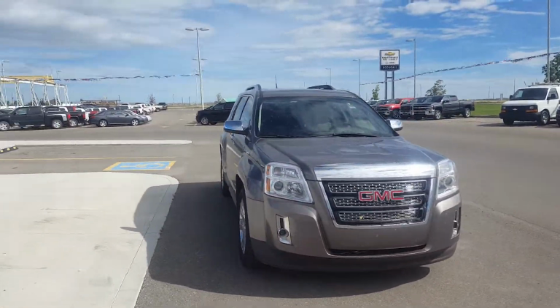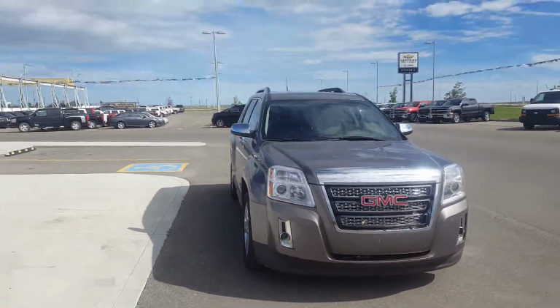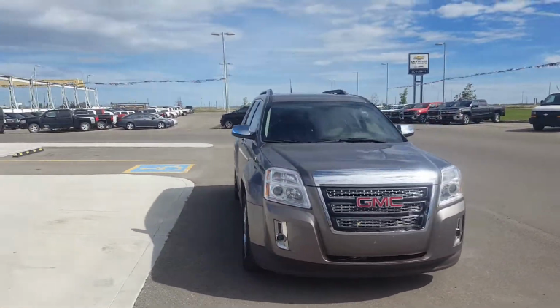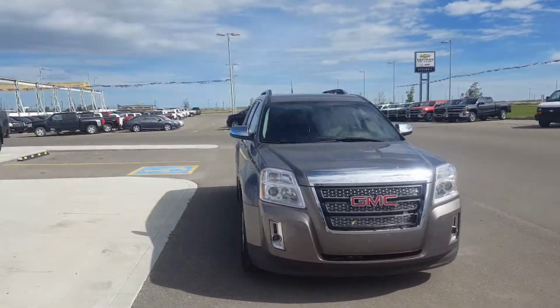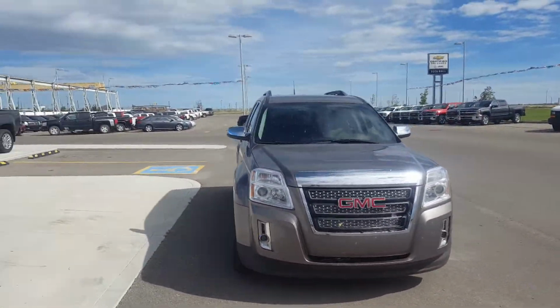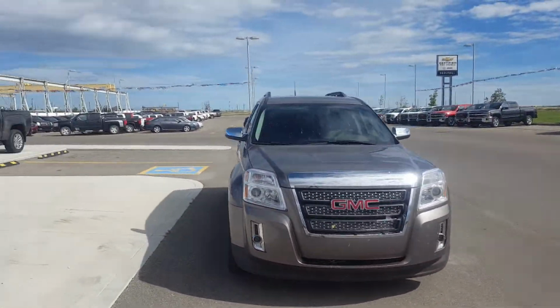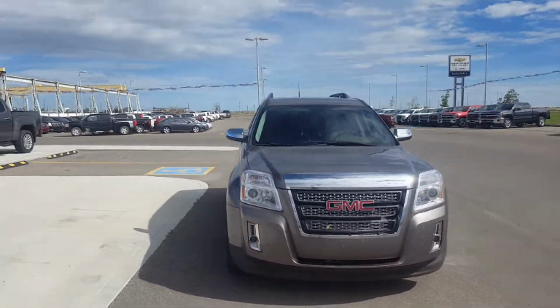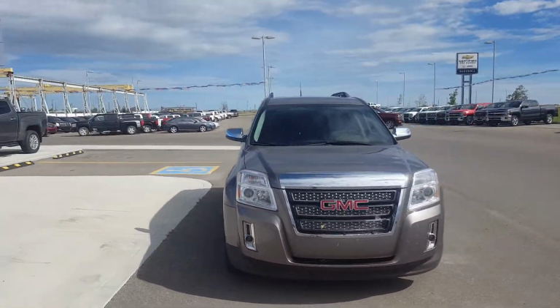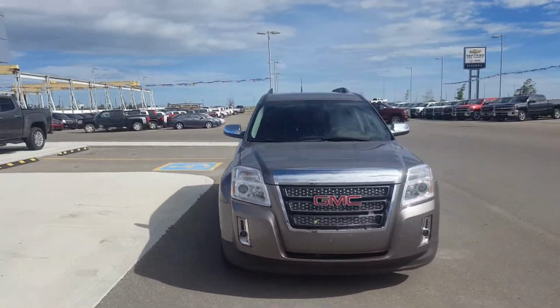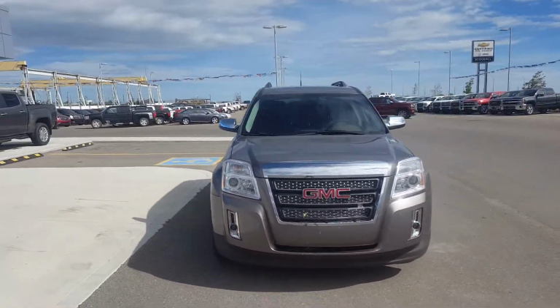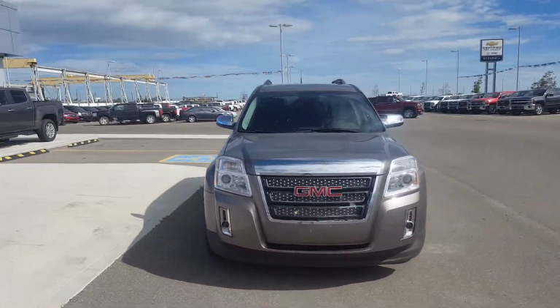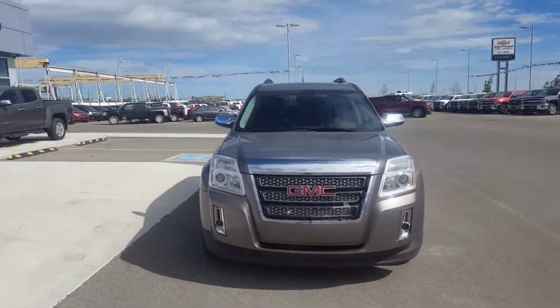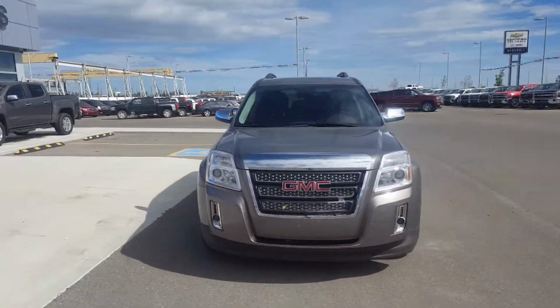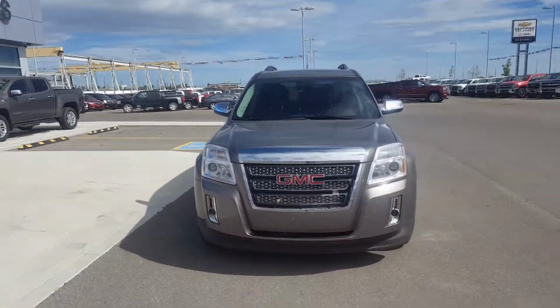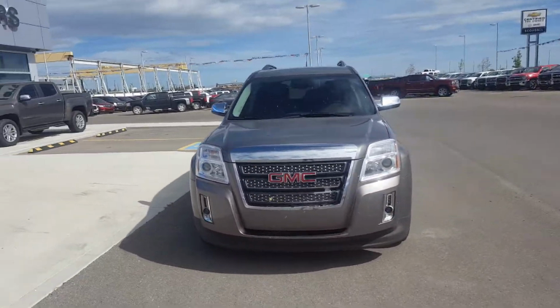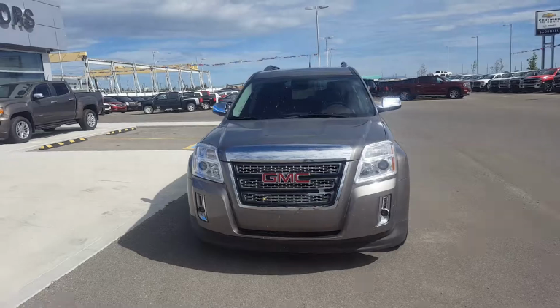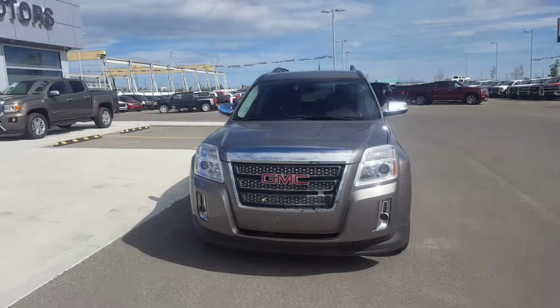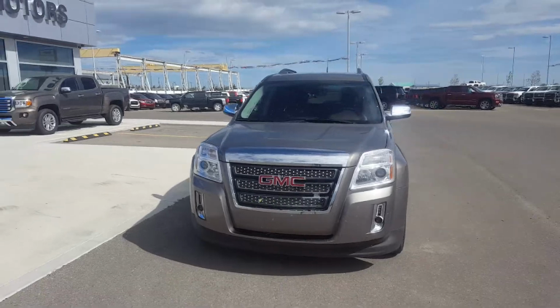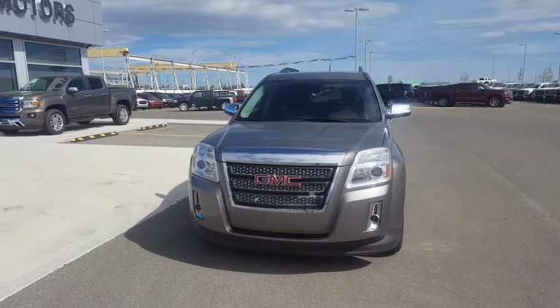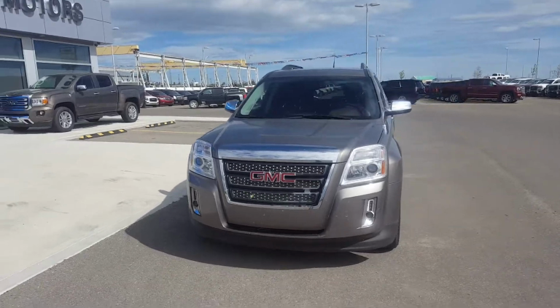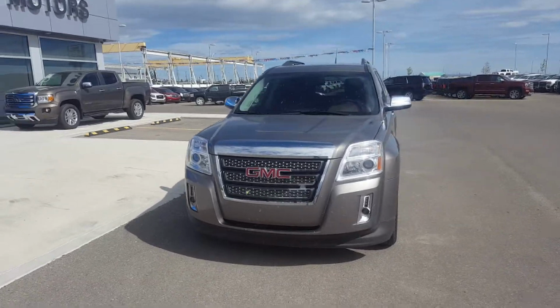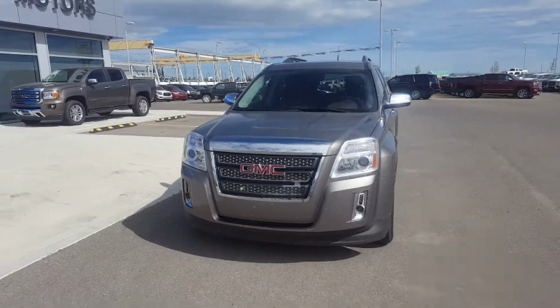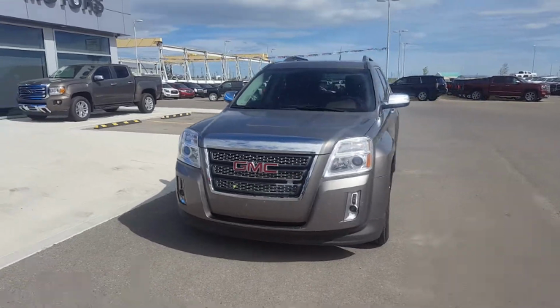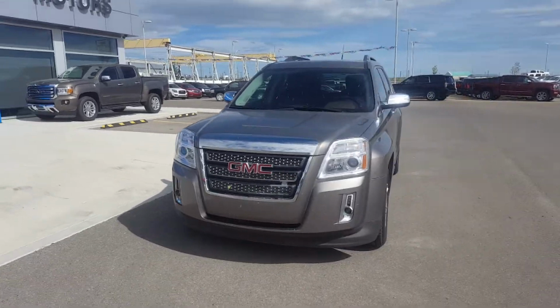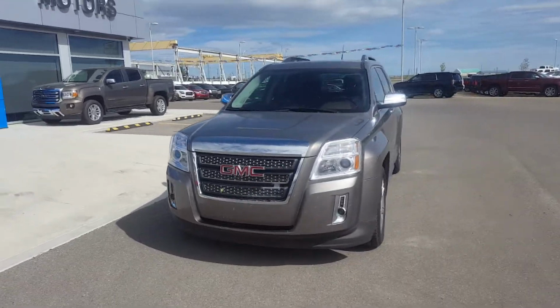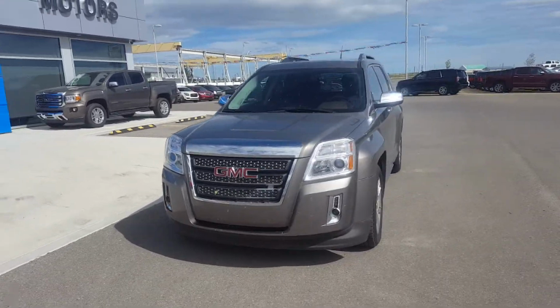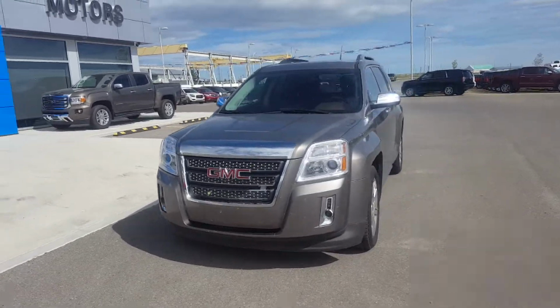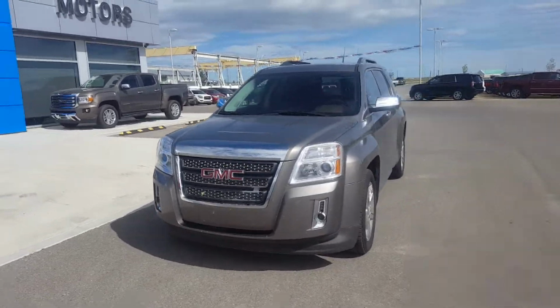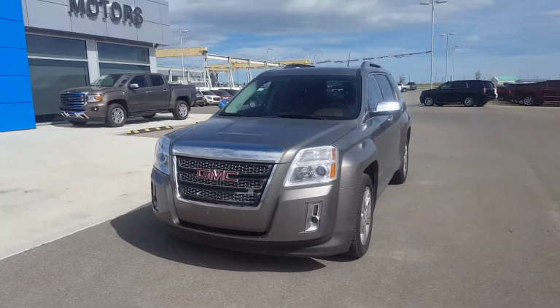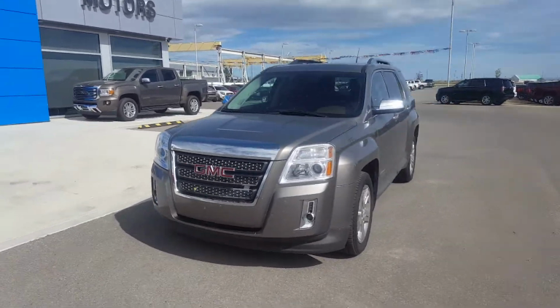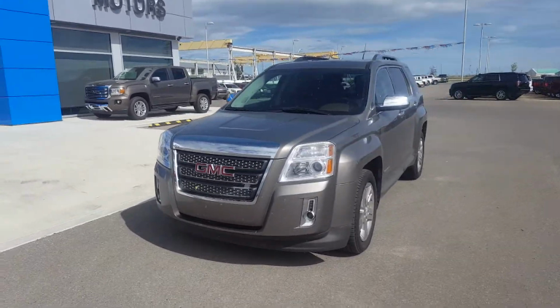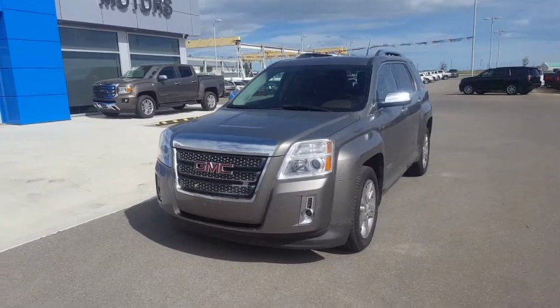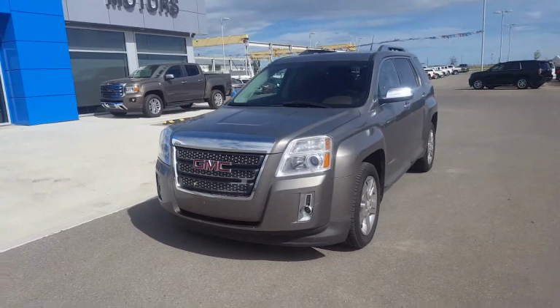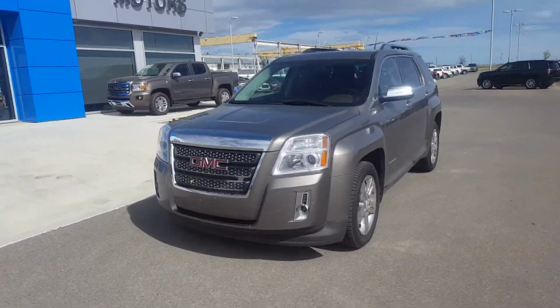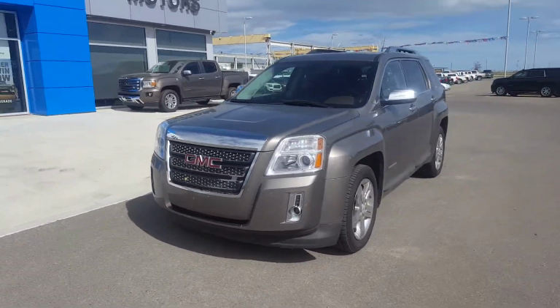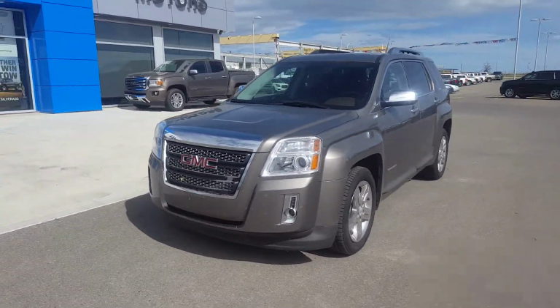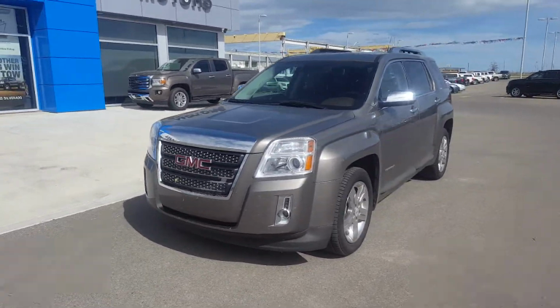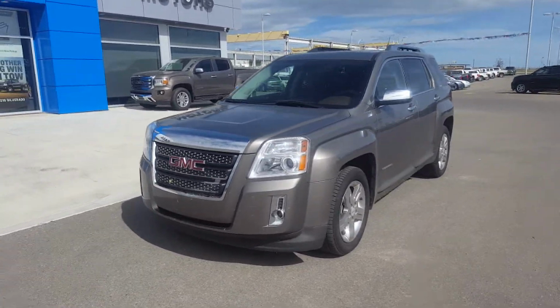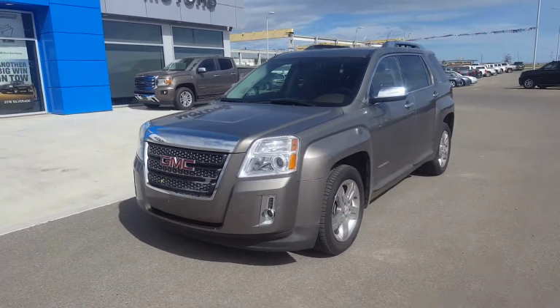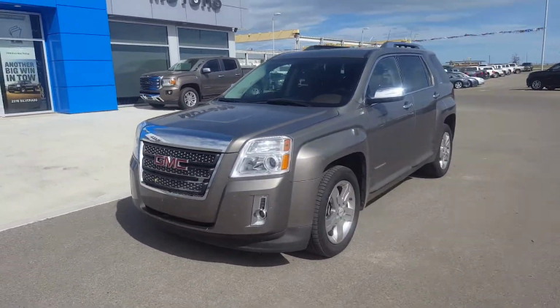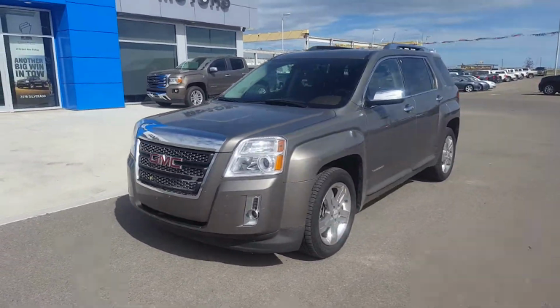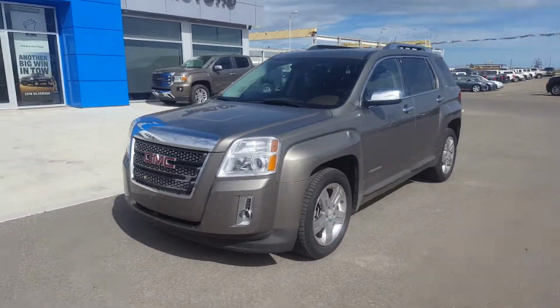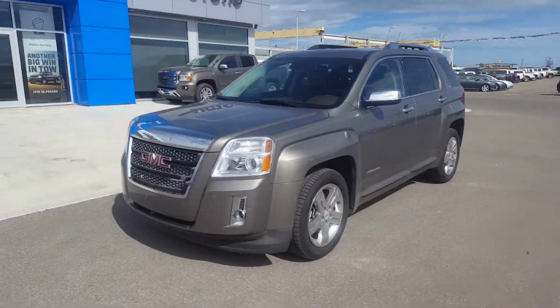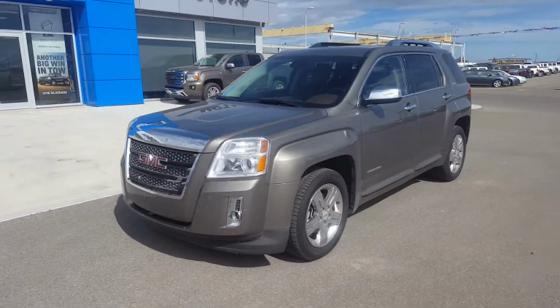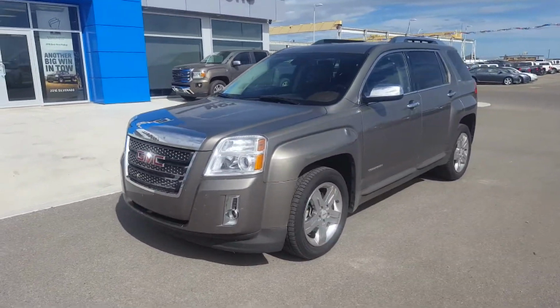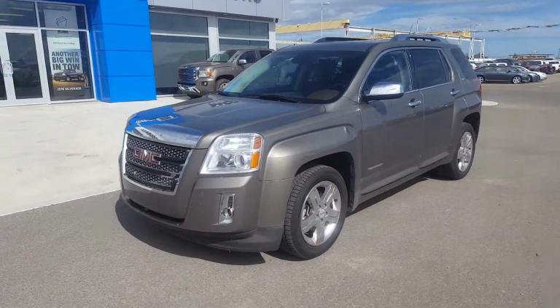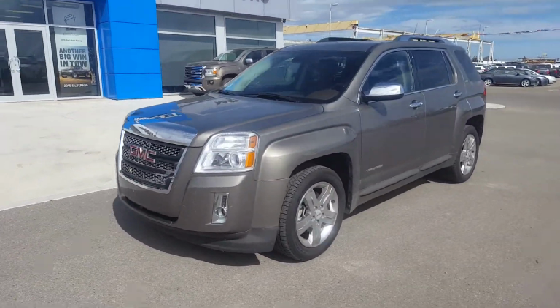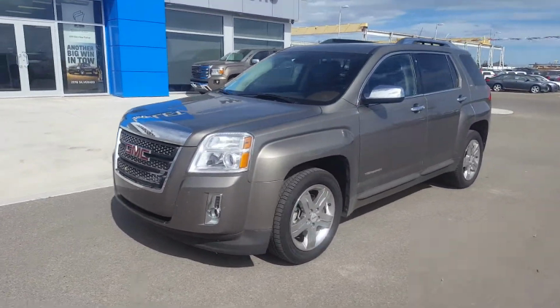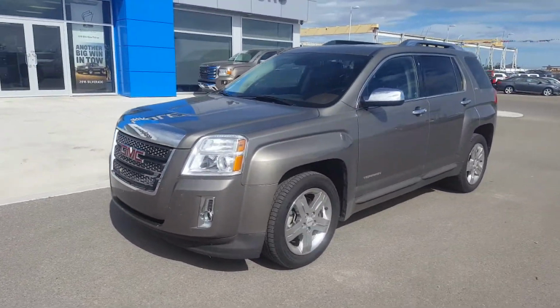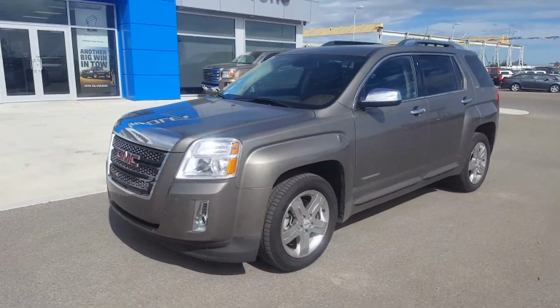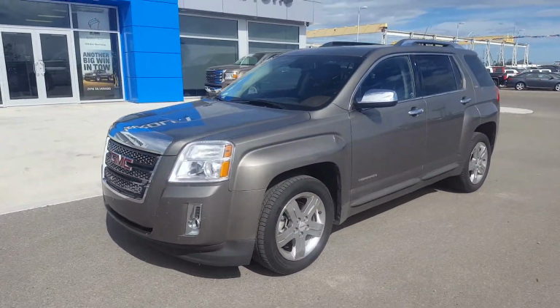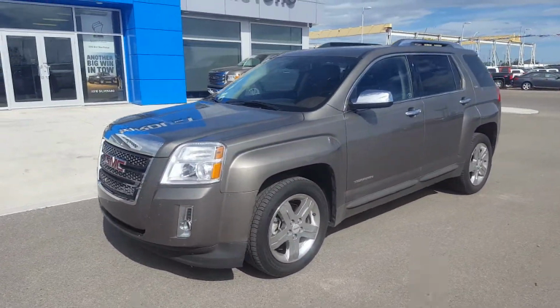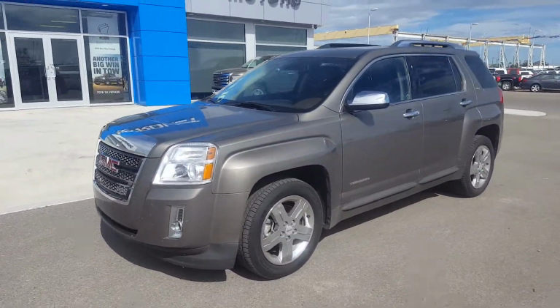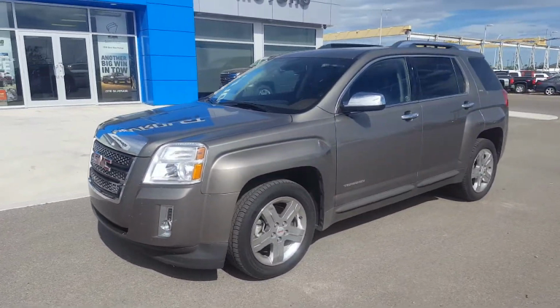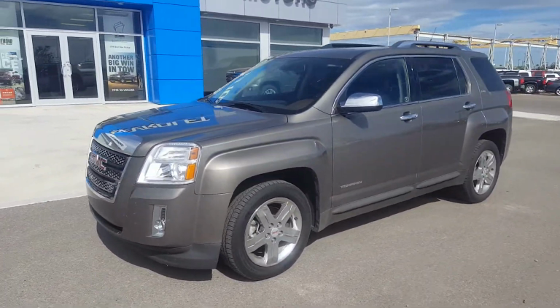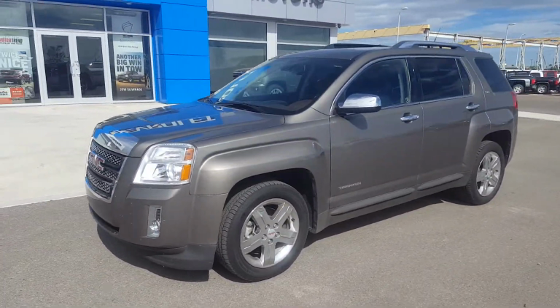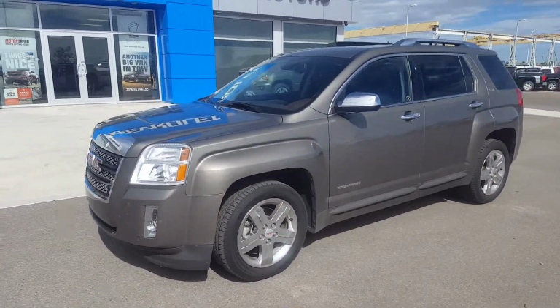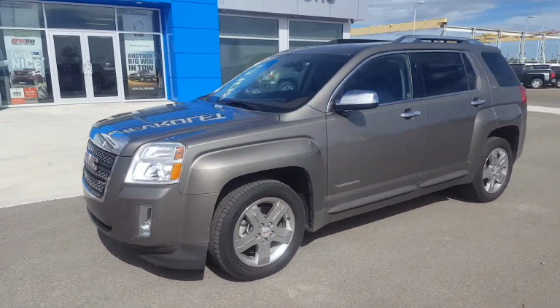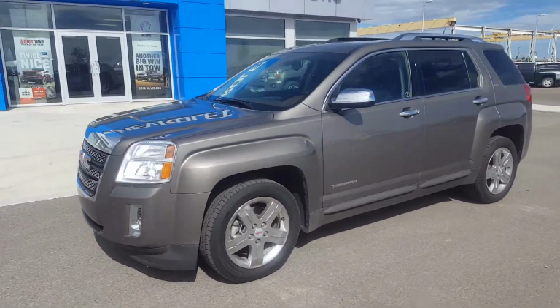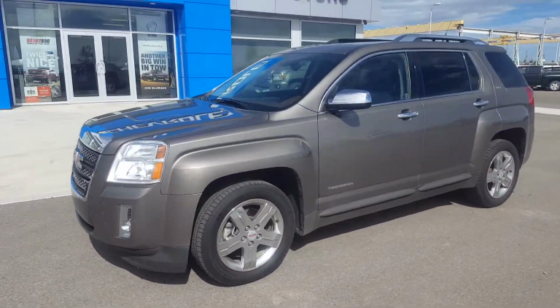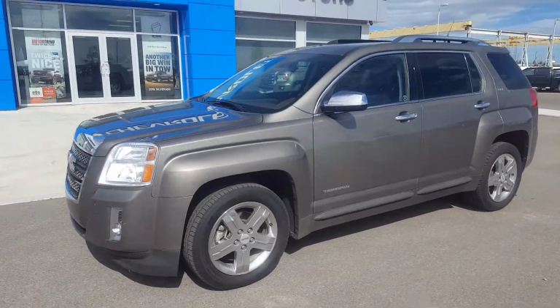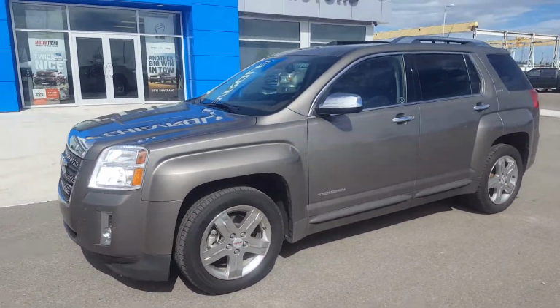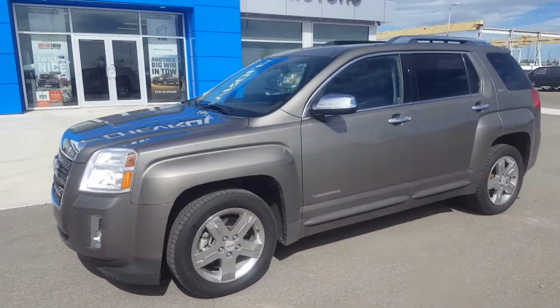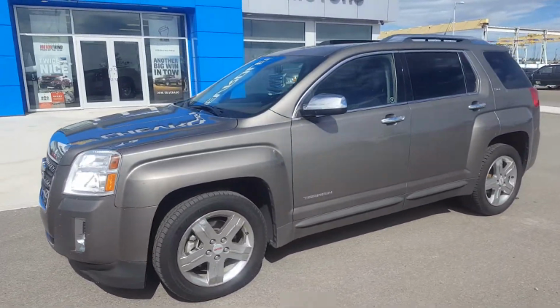This Terrain is equipped like a modern vehicle, has chrome trim, 18-inch chrome wheels, and has 115,000 kilometers.